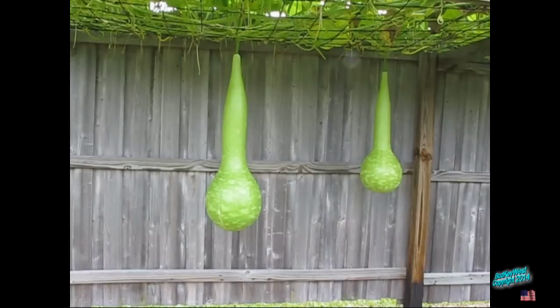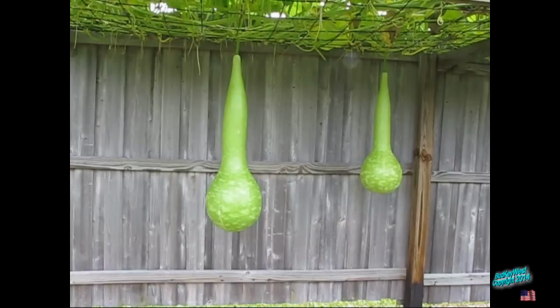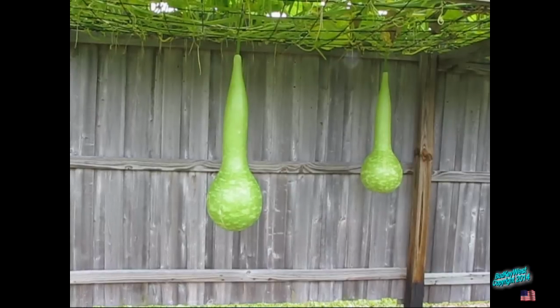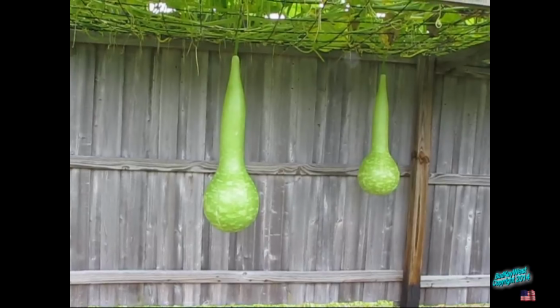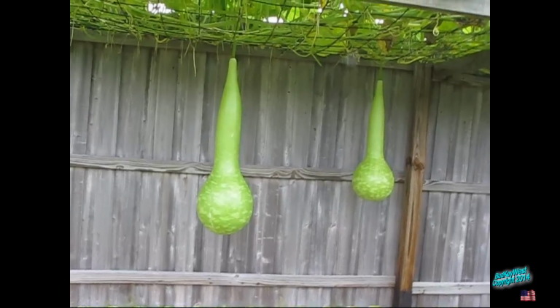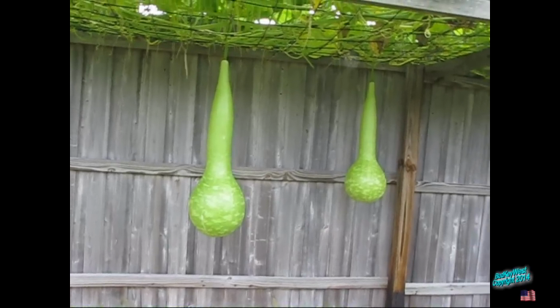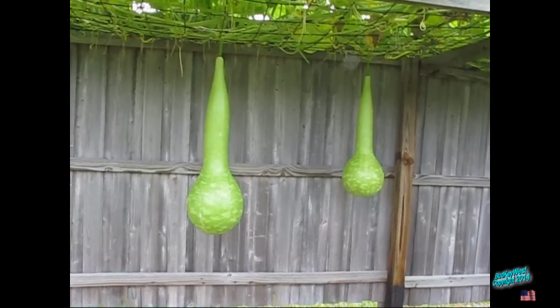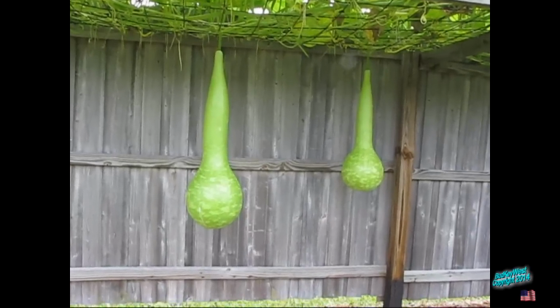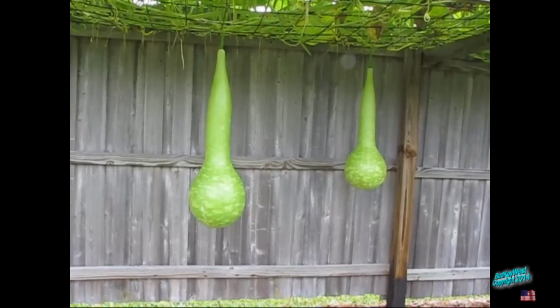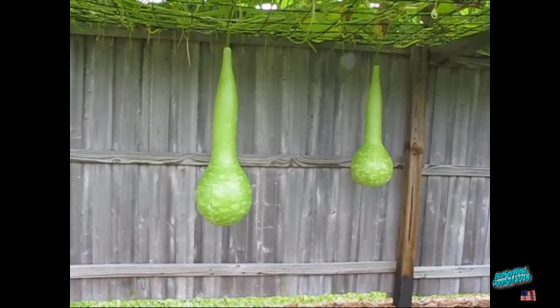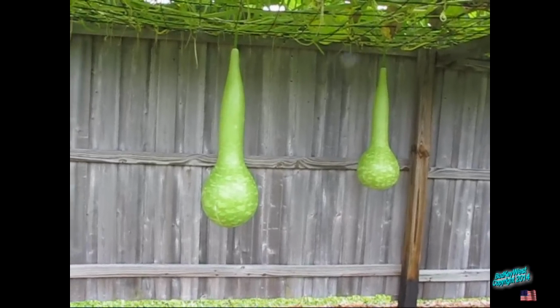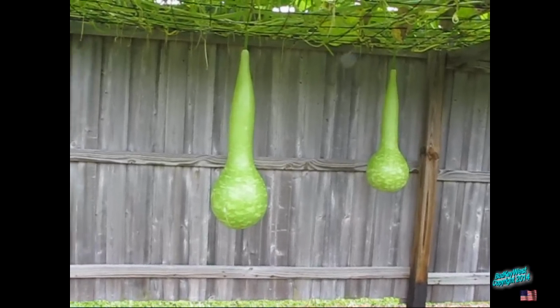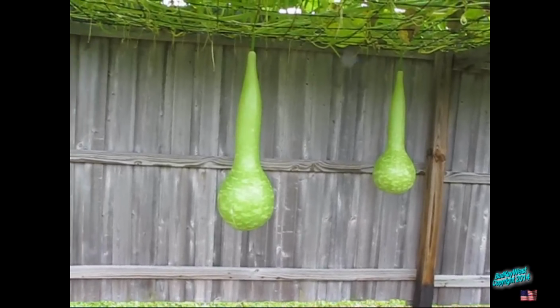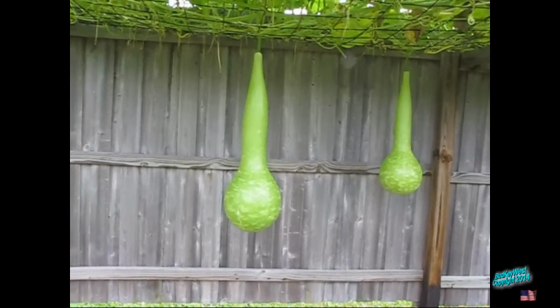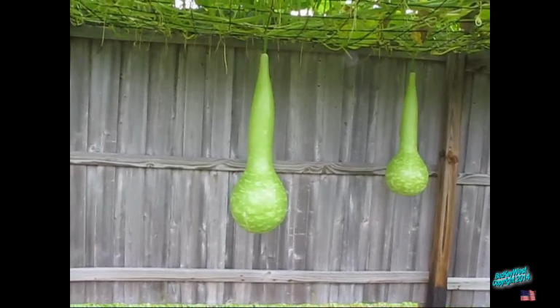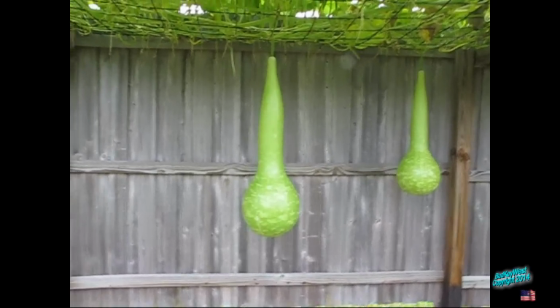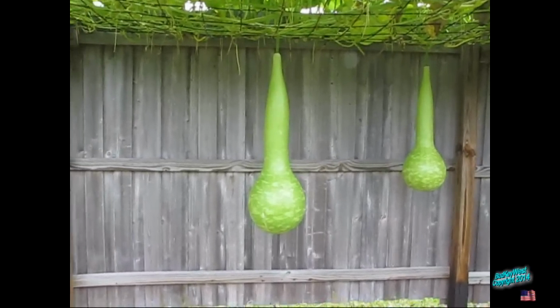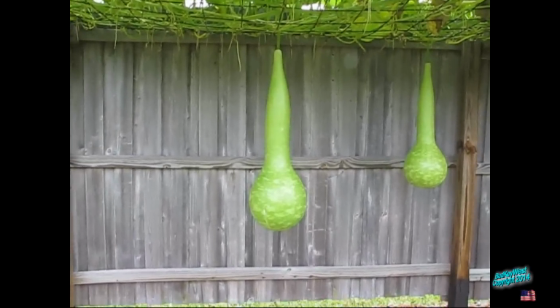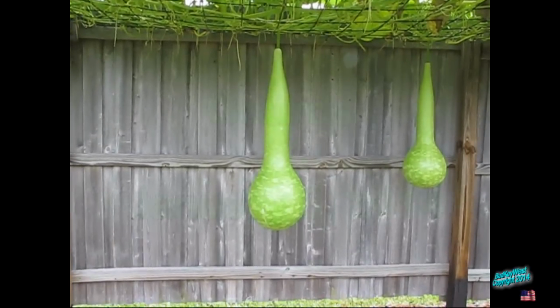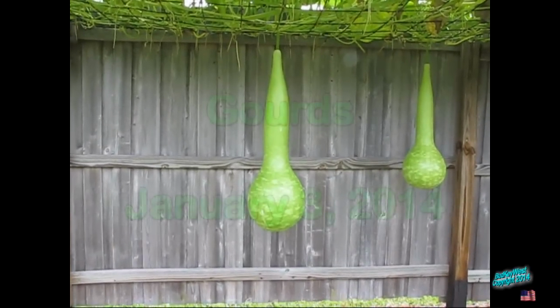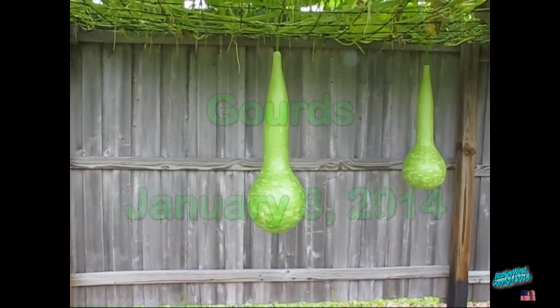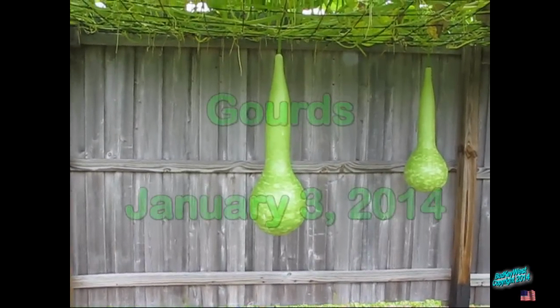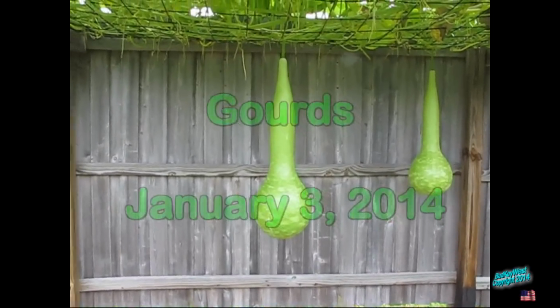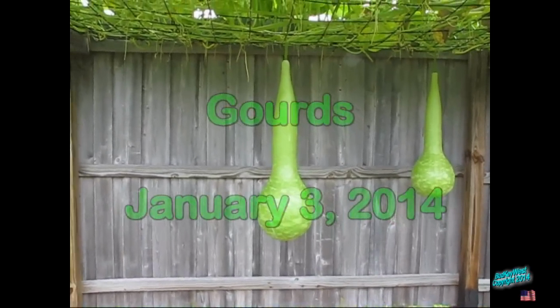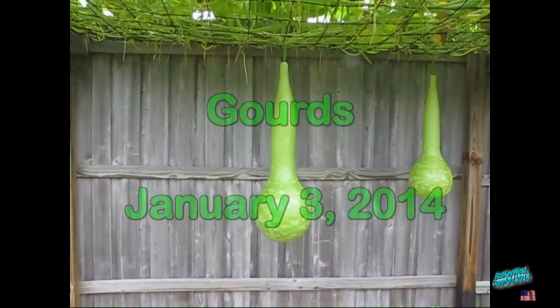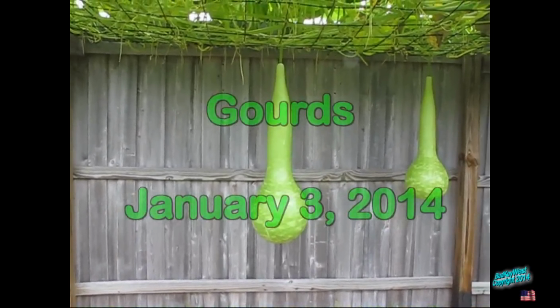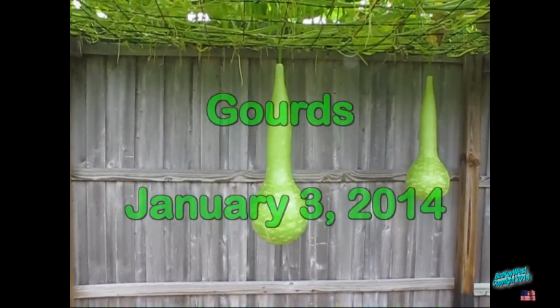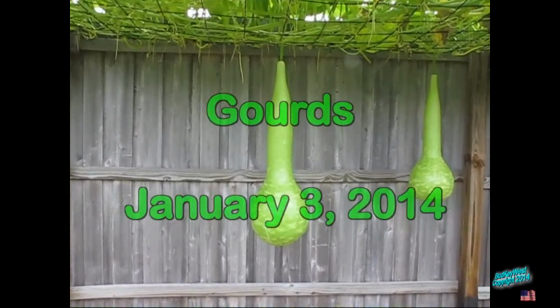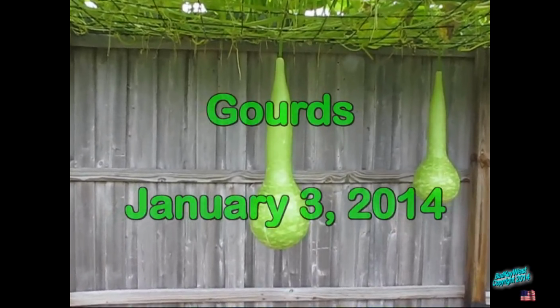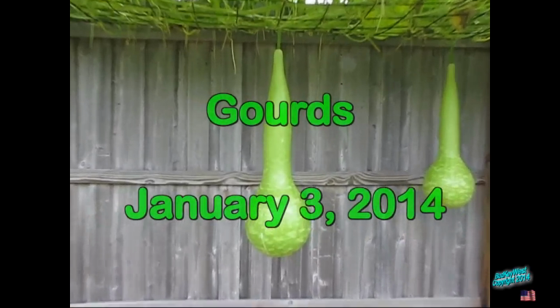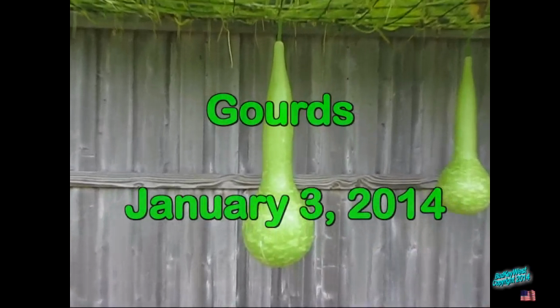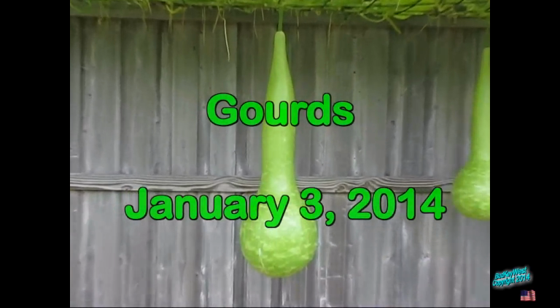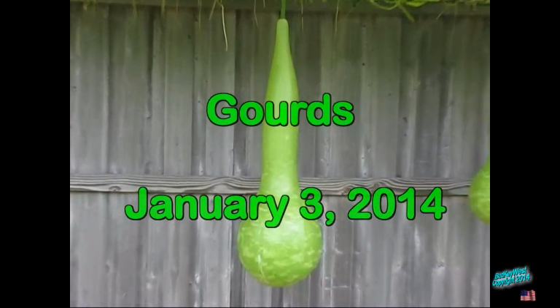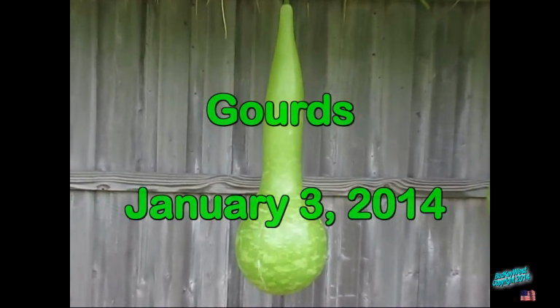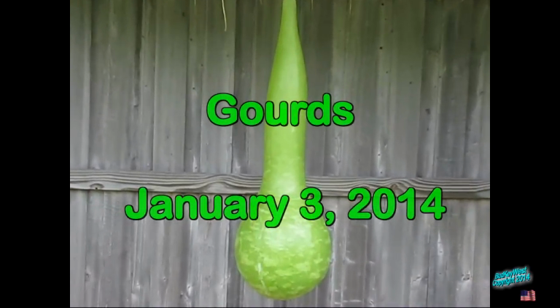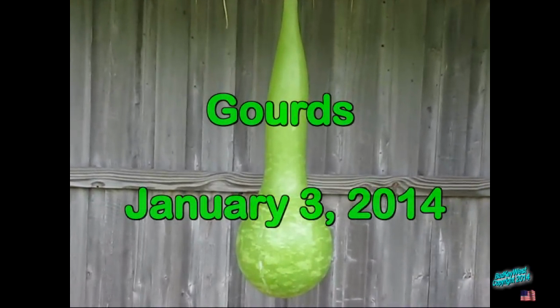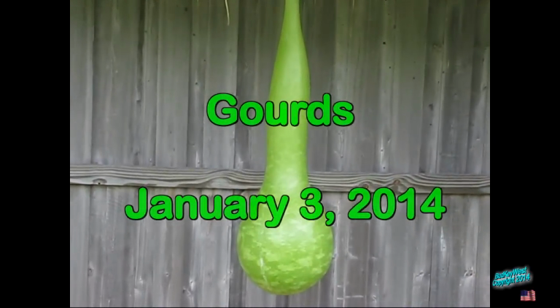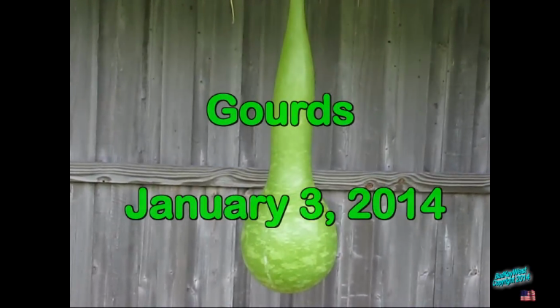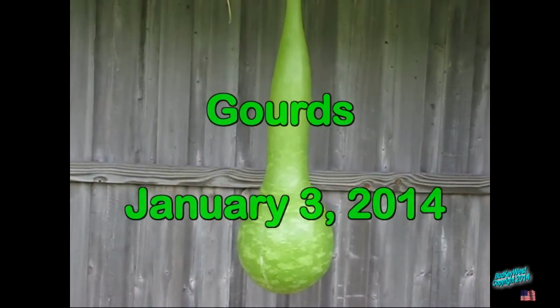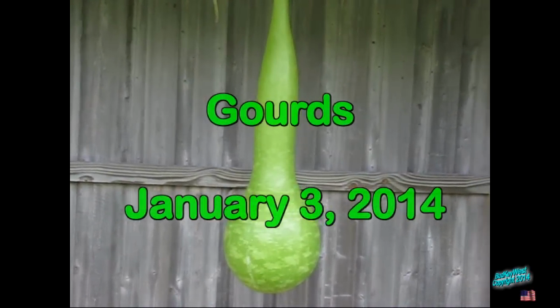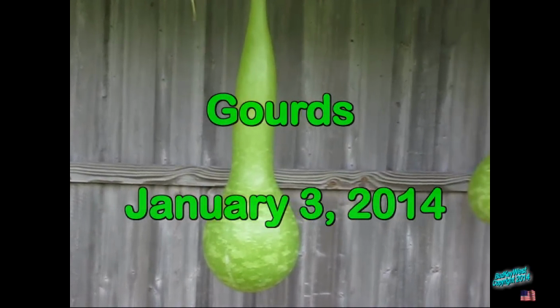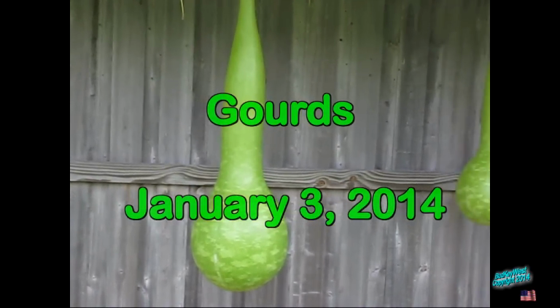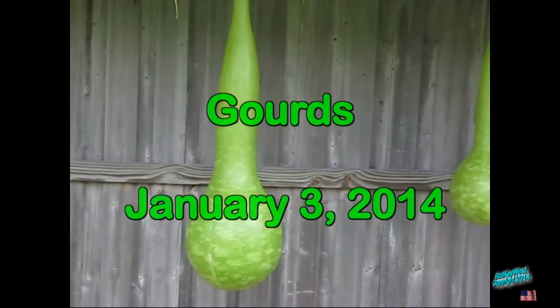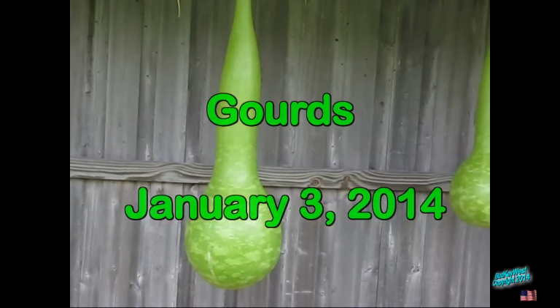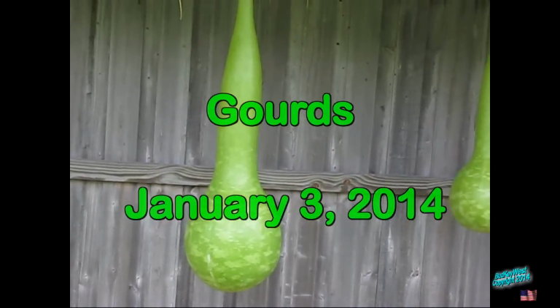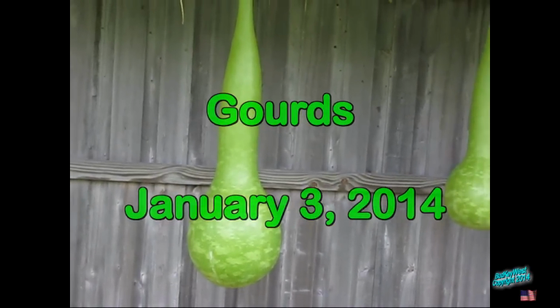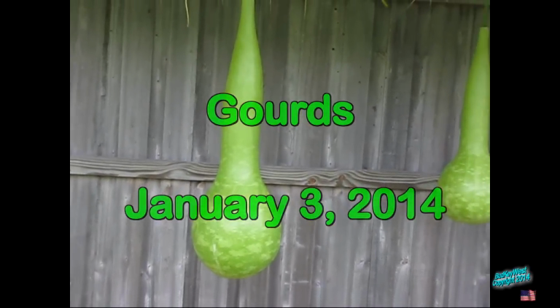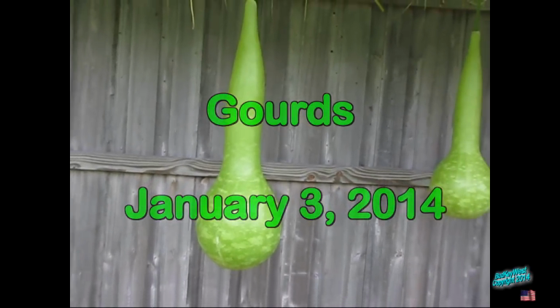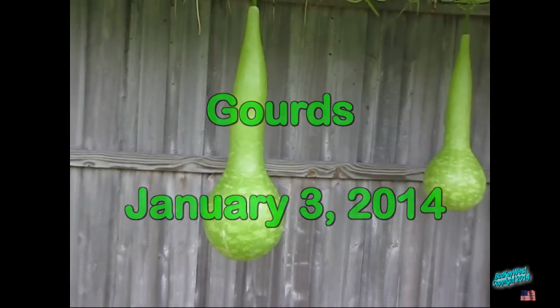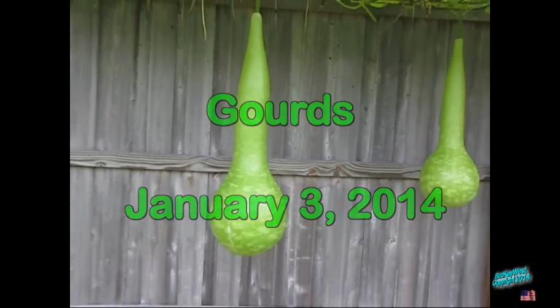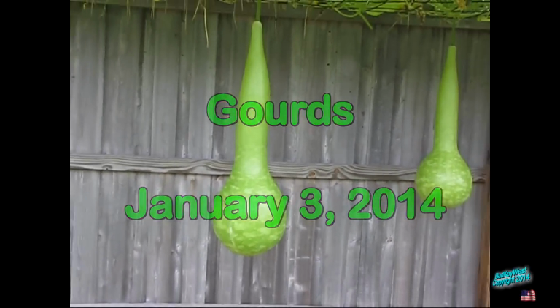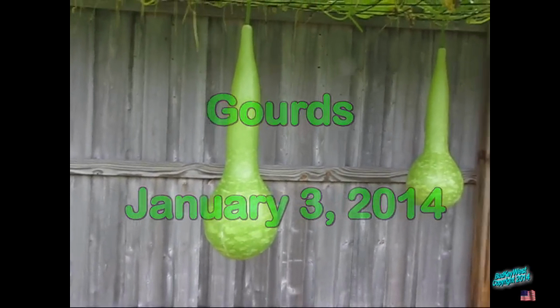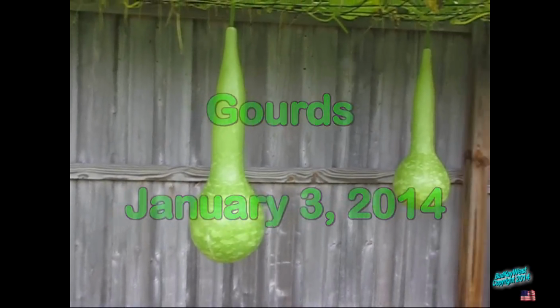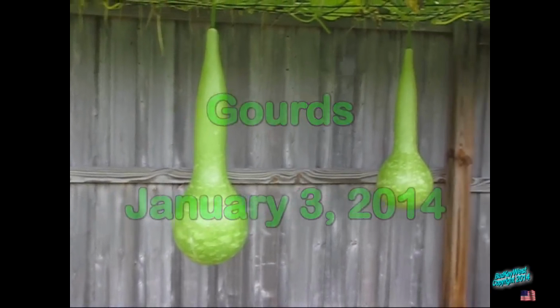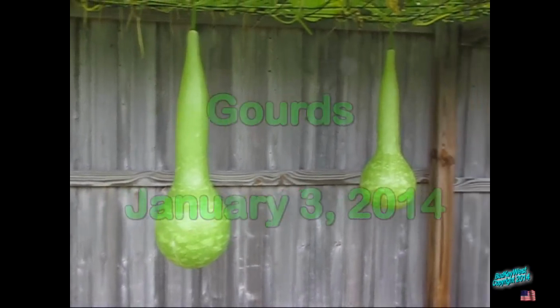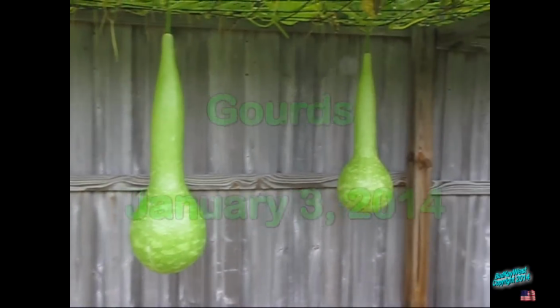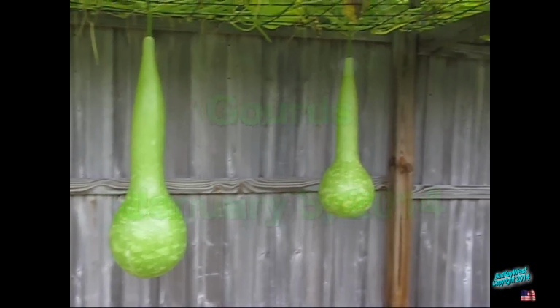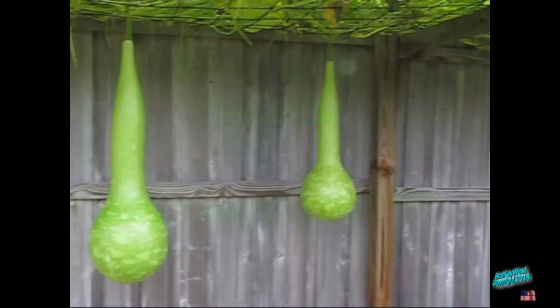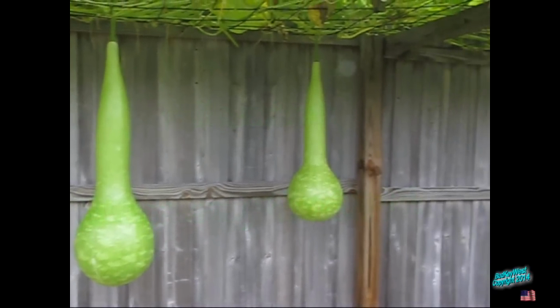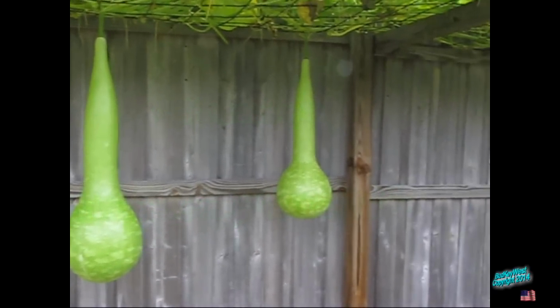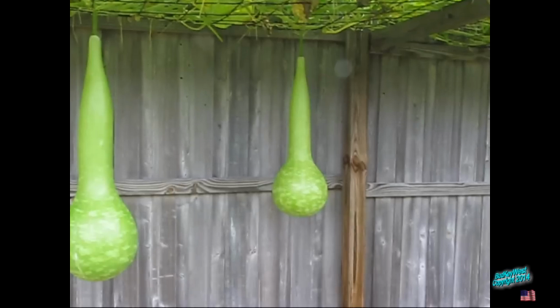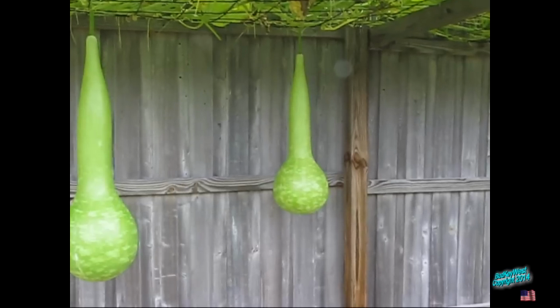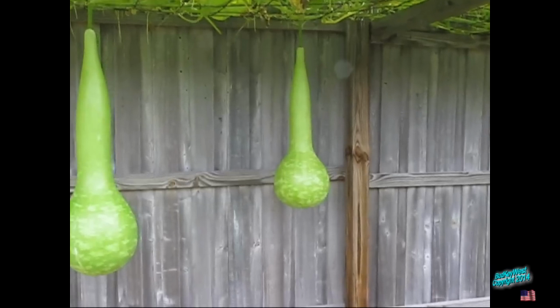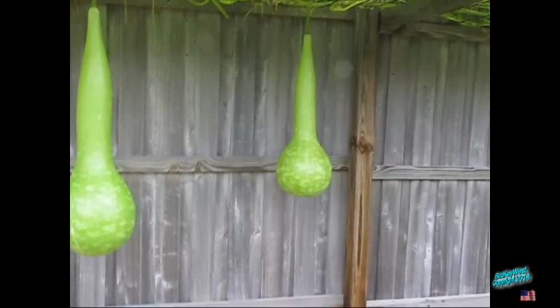Water bottles — these are called Agua one, Mexican water bottles. Man, they're huge. That thing weighs... you tried lifting that? No.